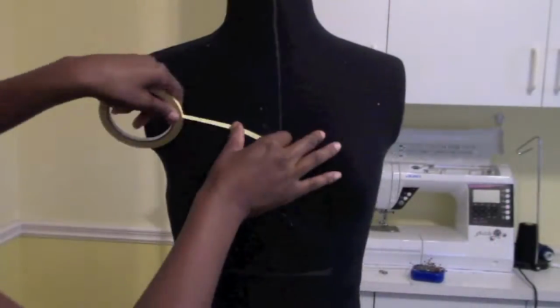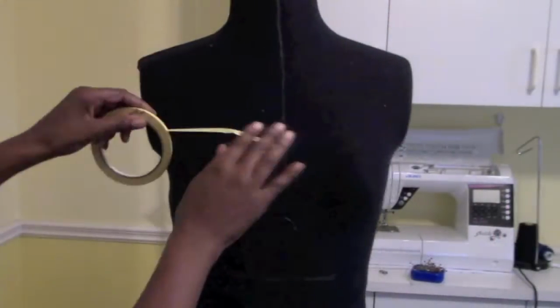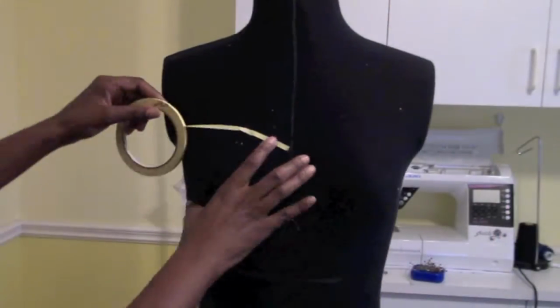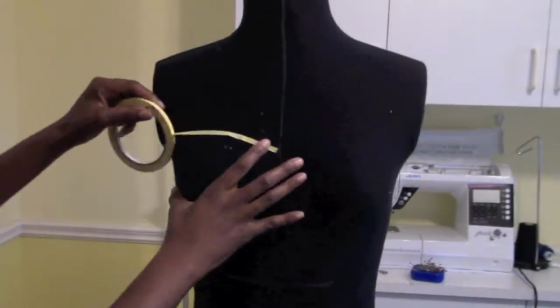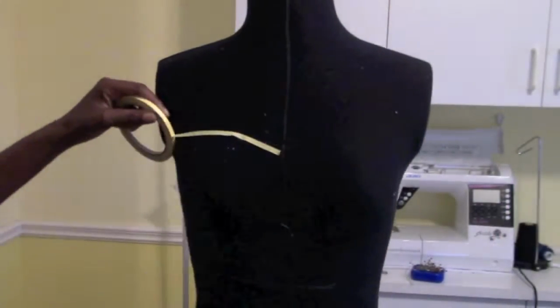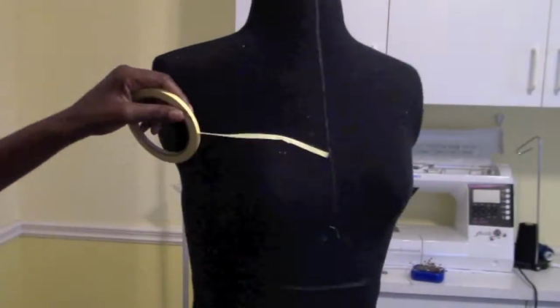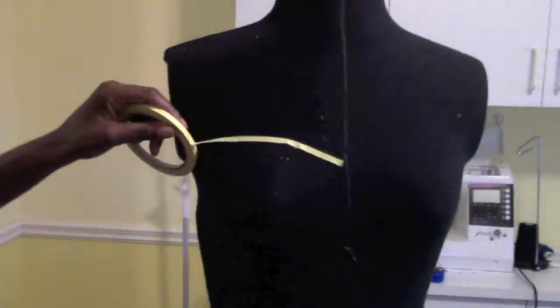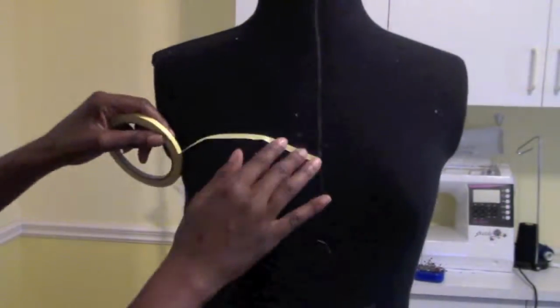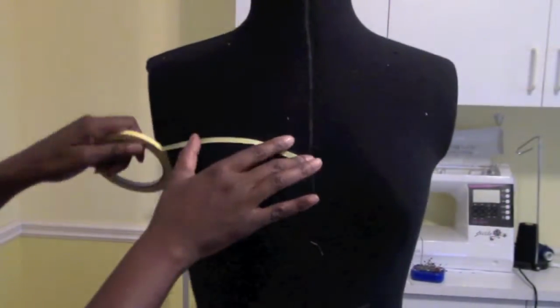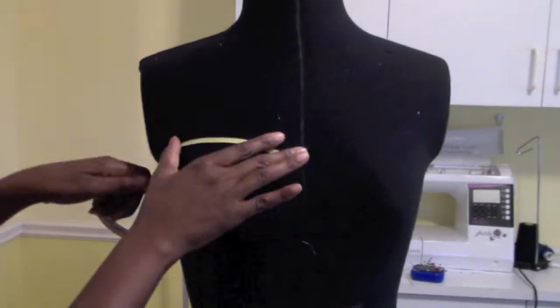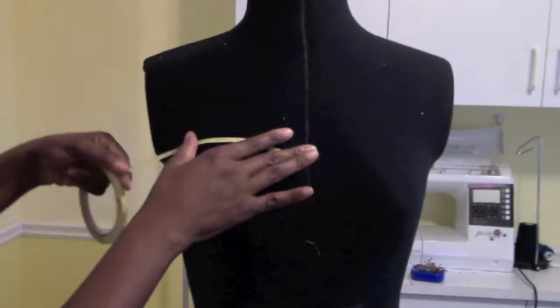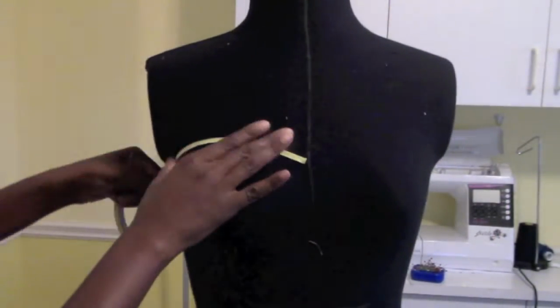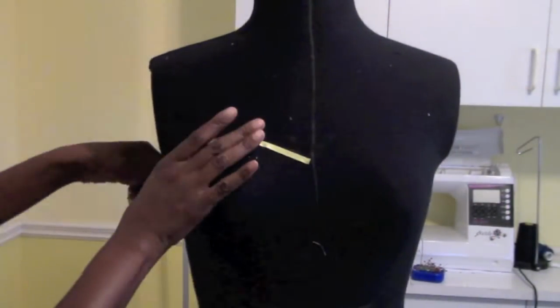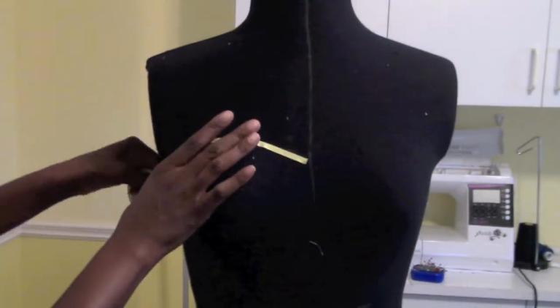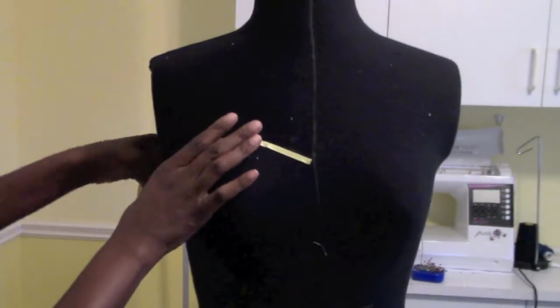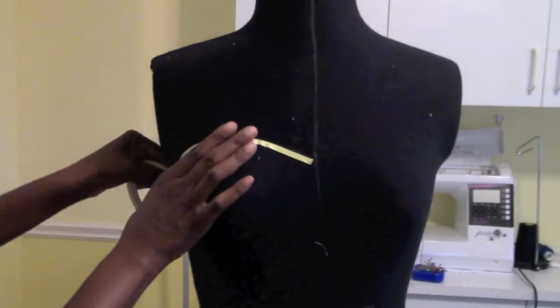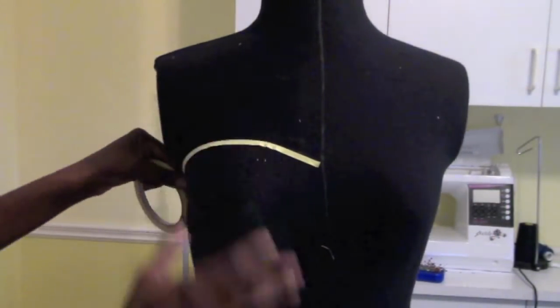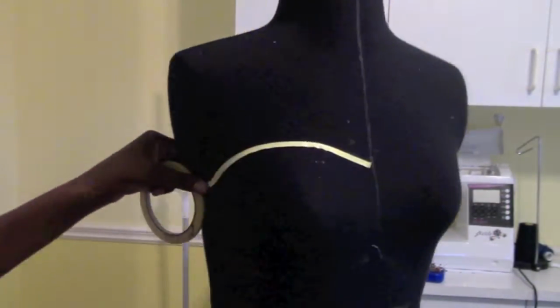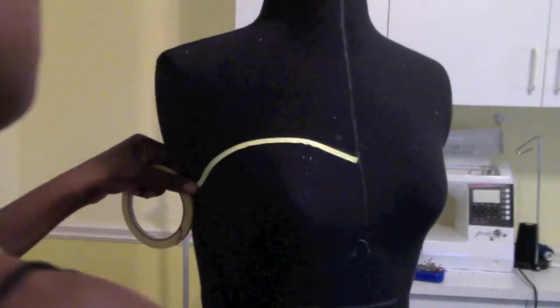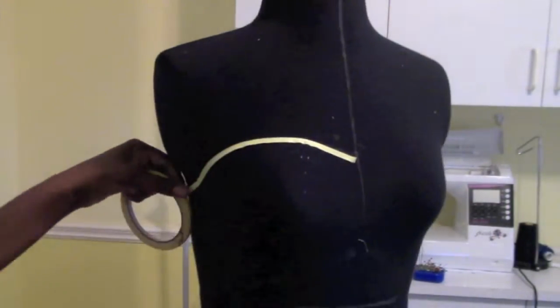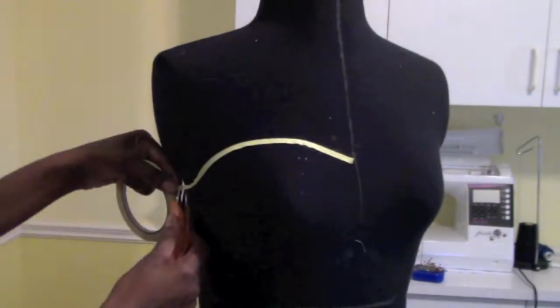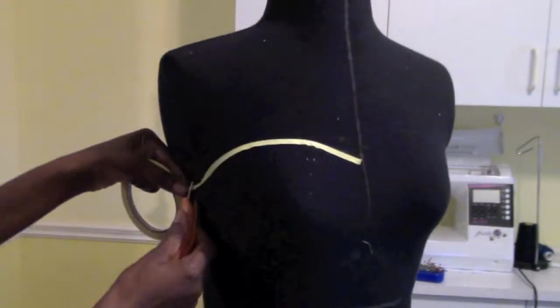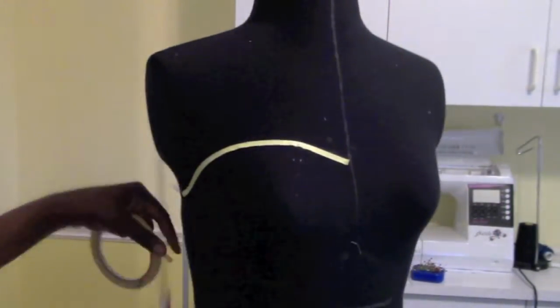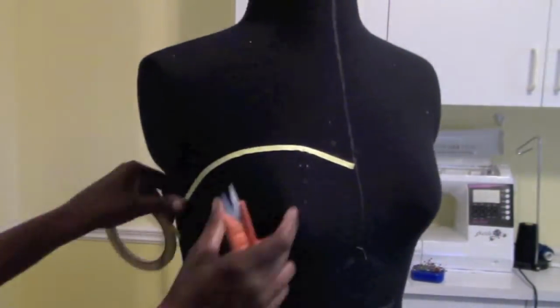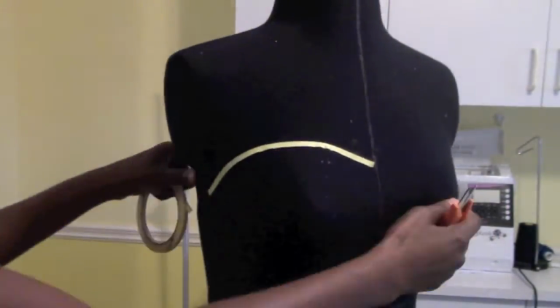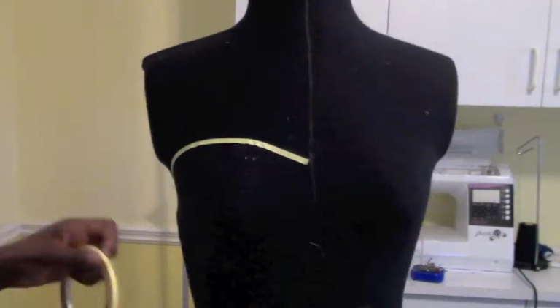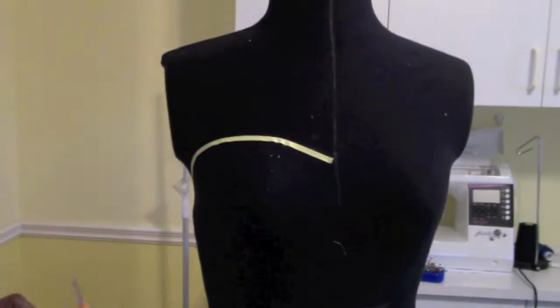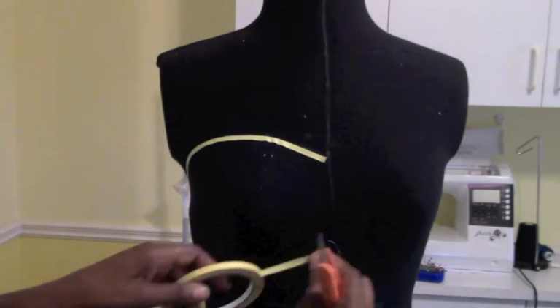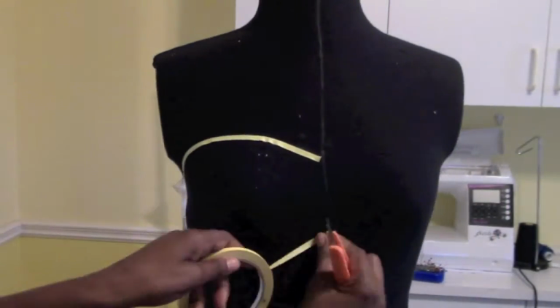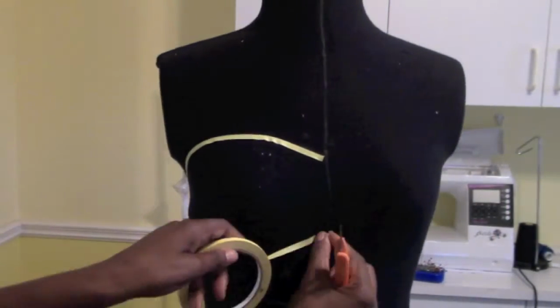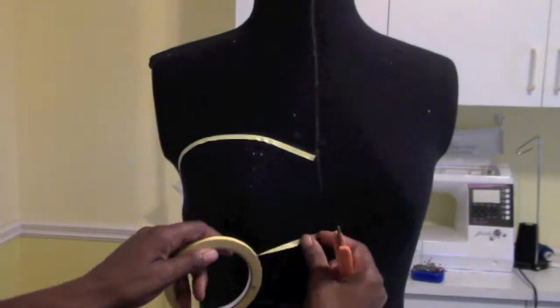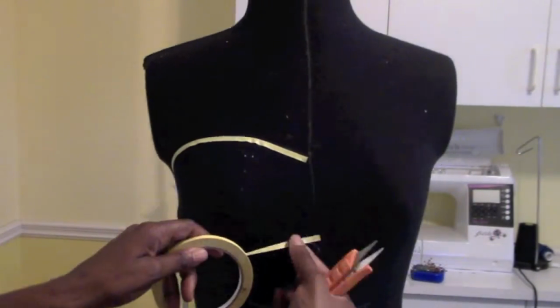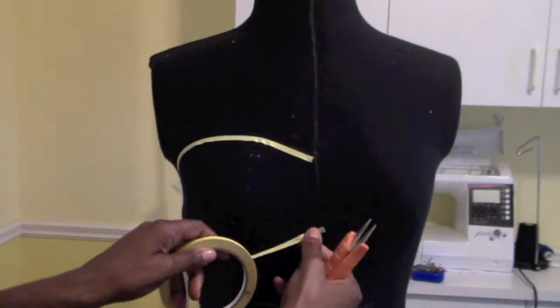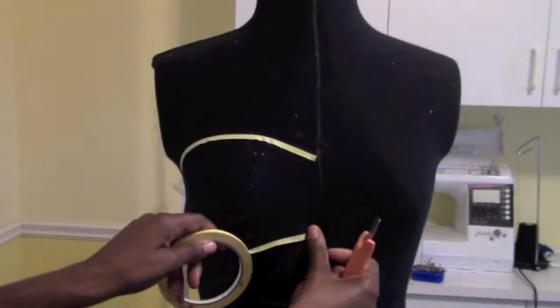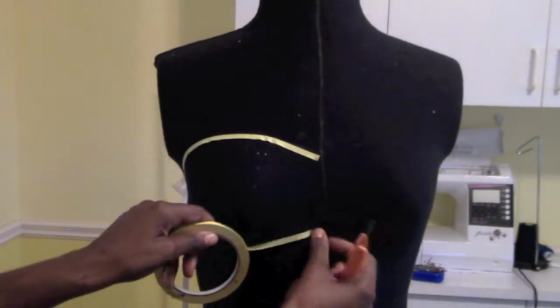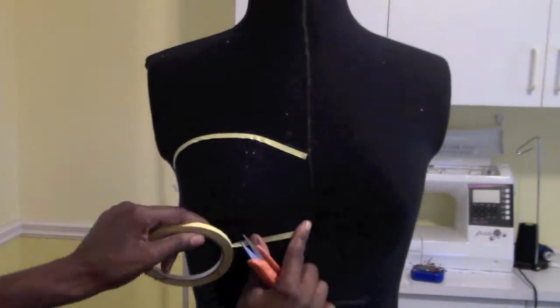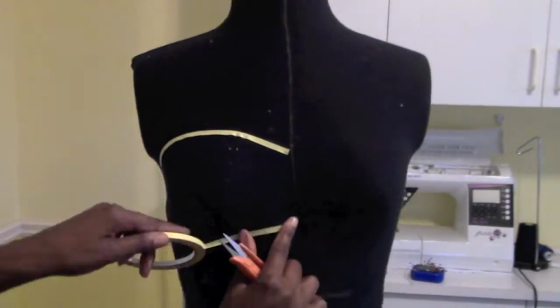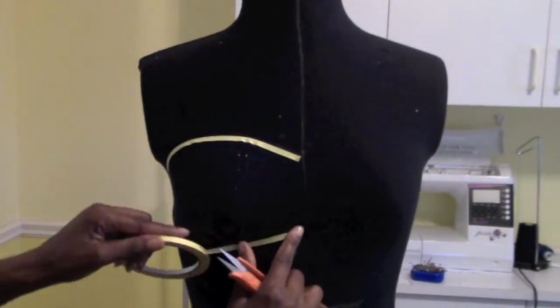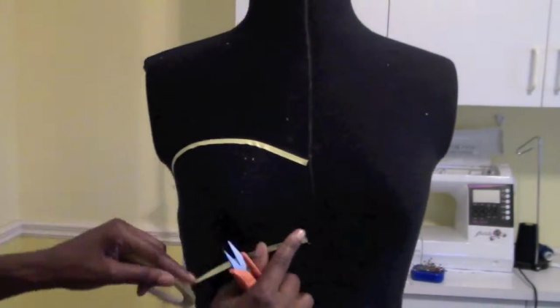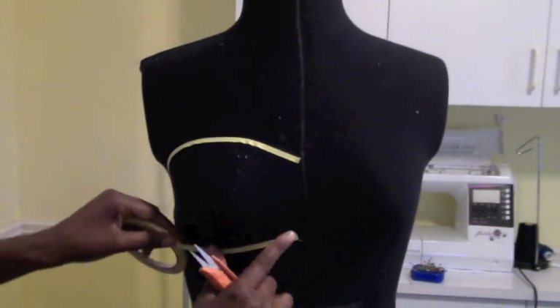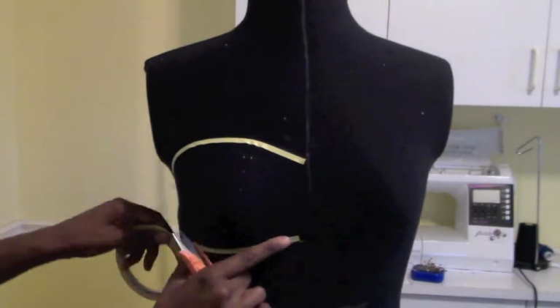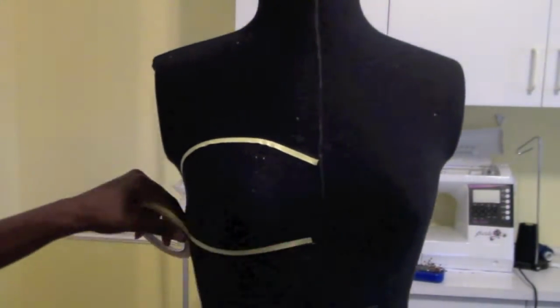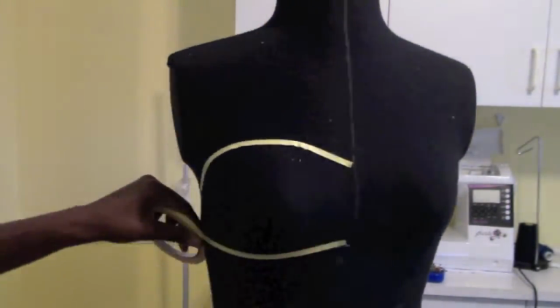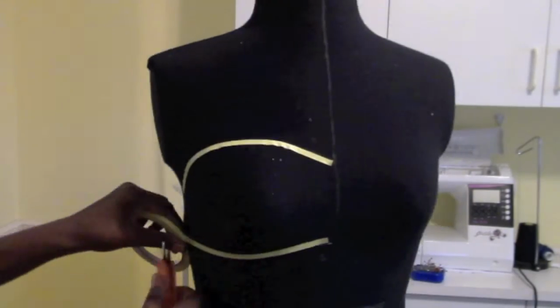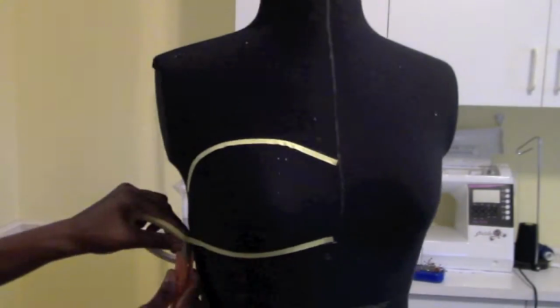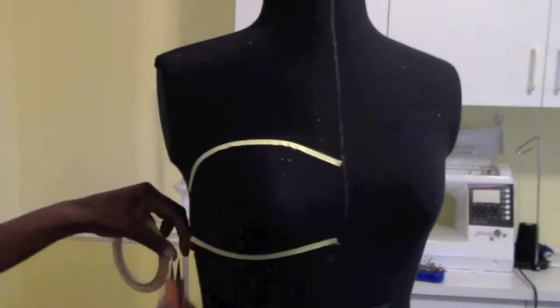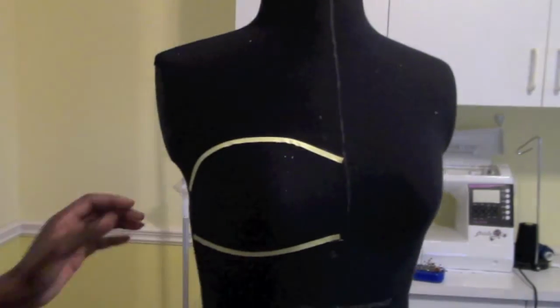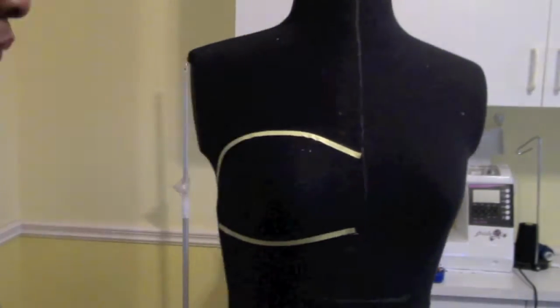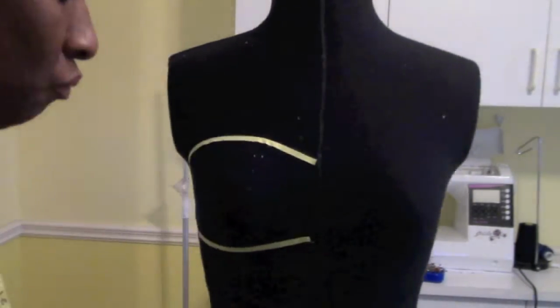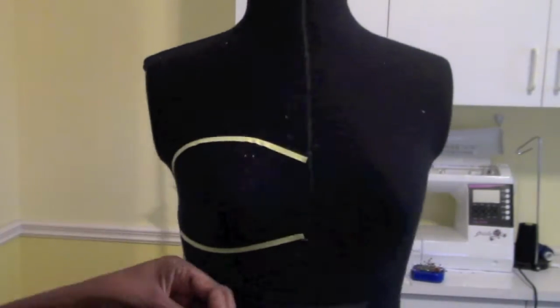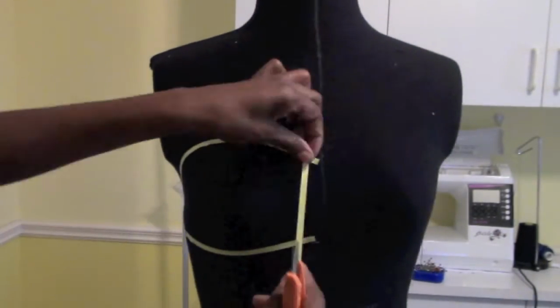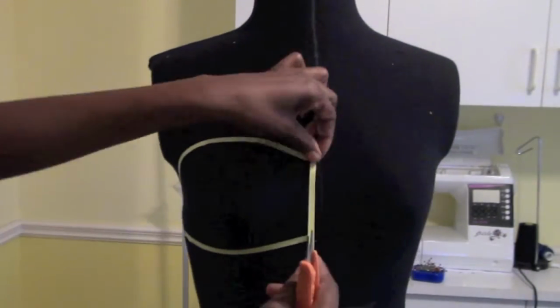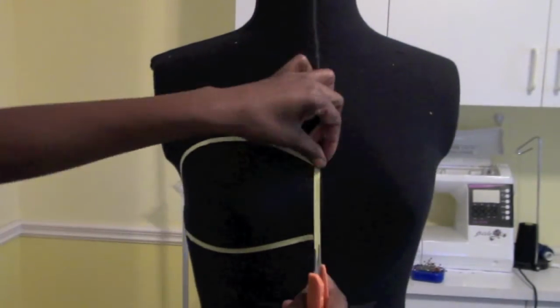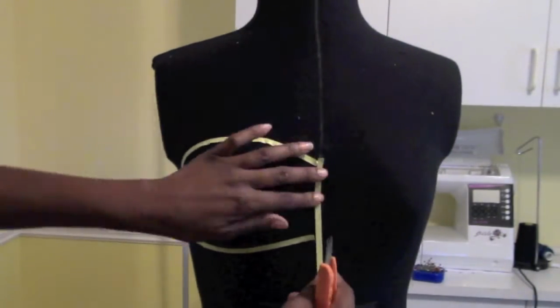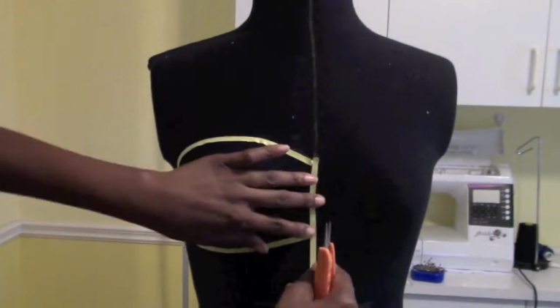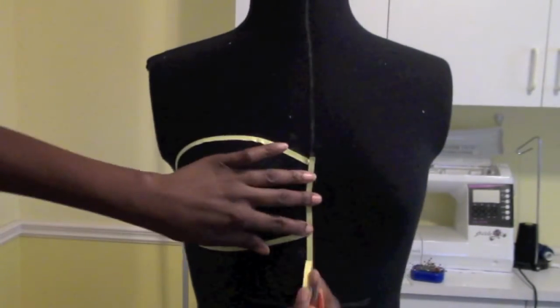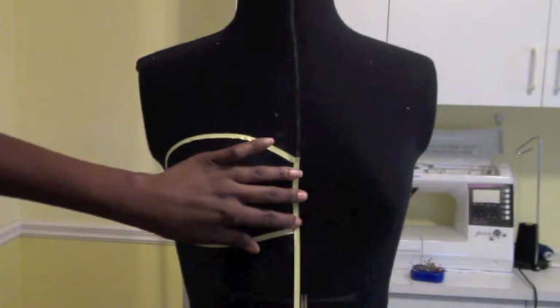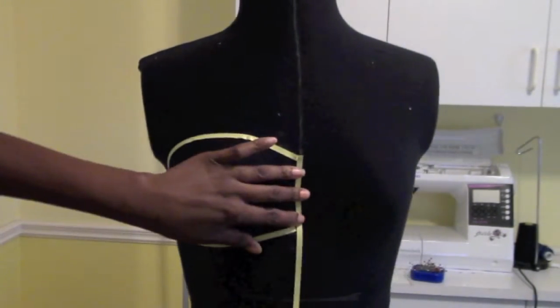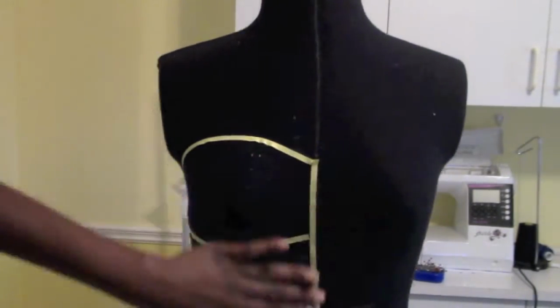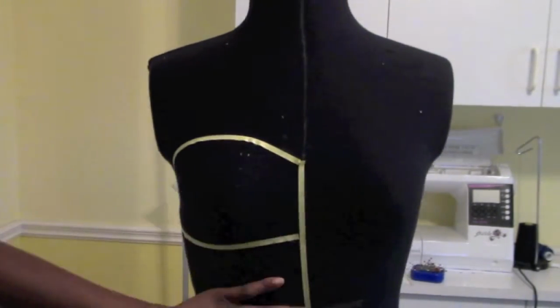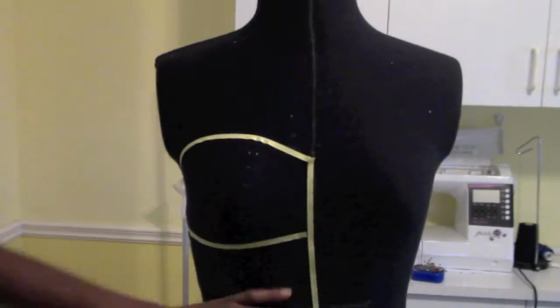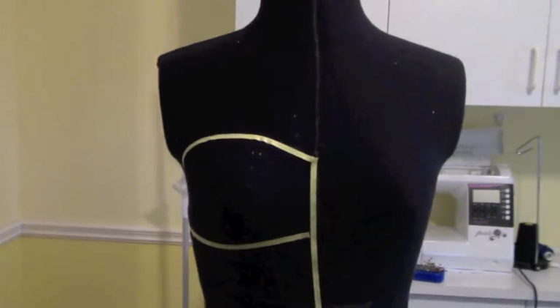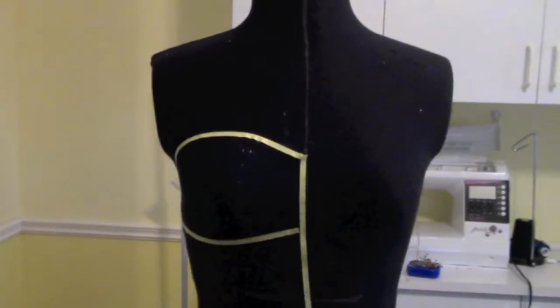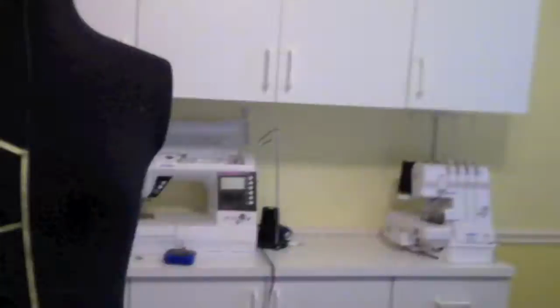Let's drape our design with the draping tape. Make sure your dress form is set to your measurements.